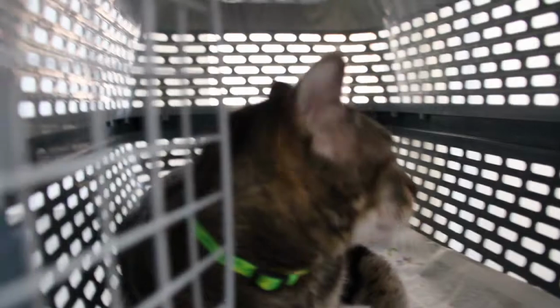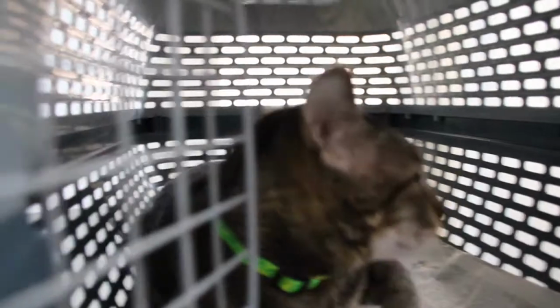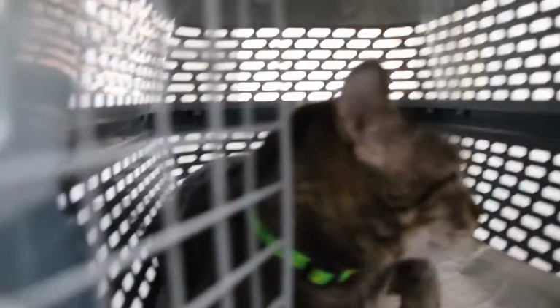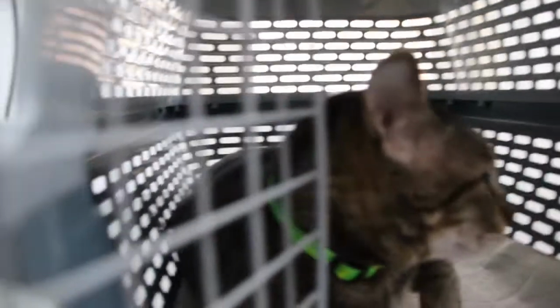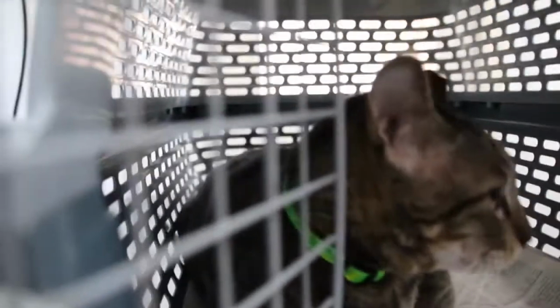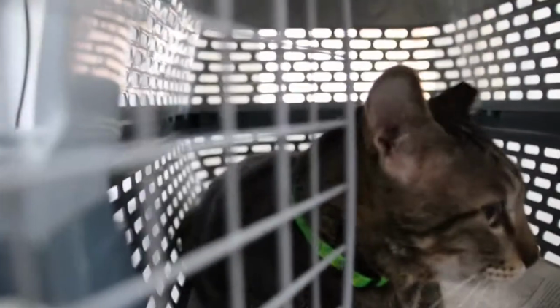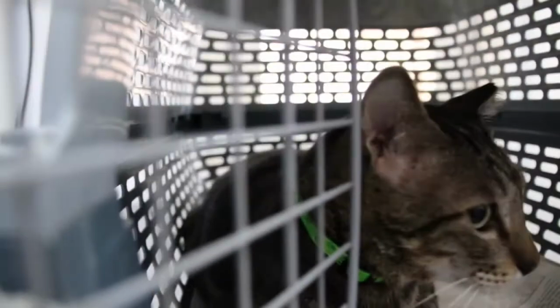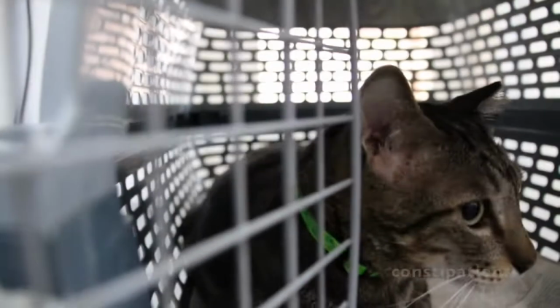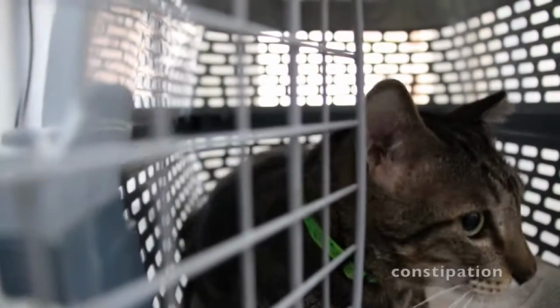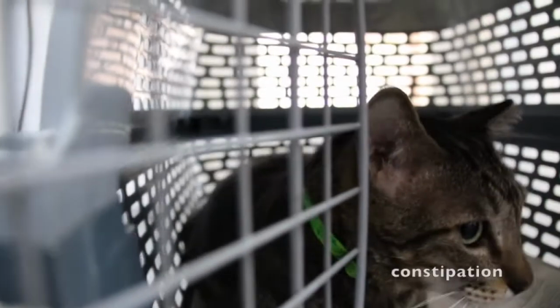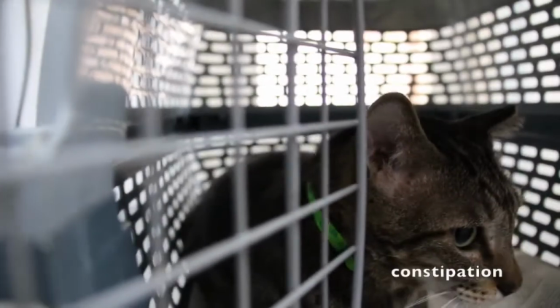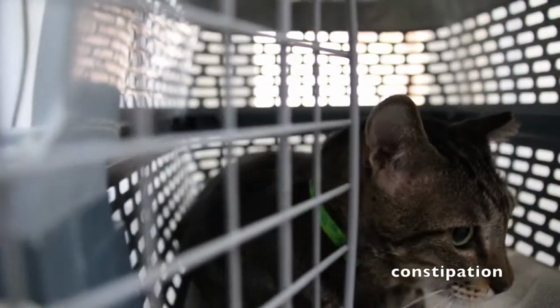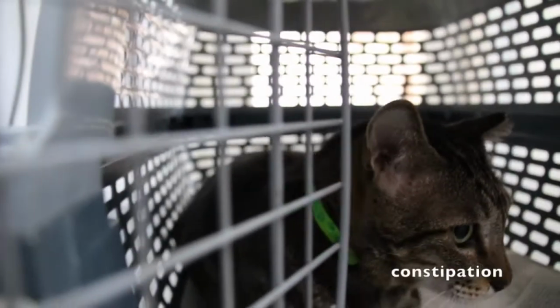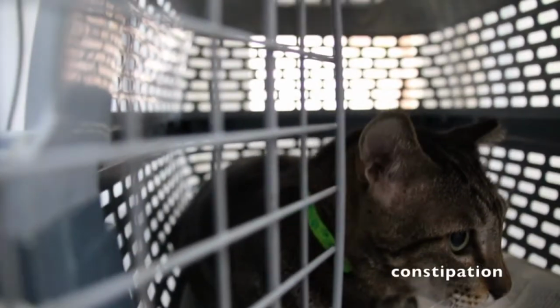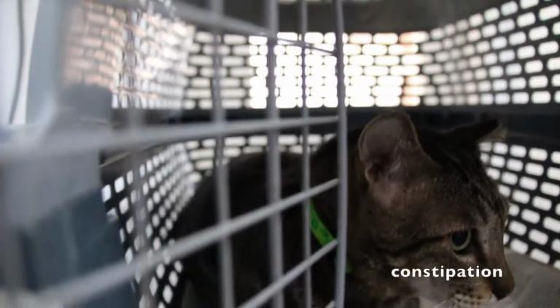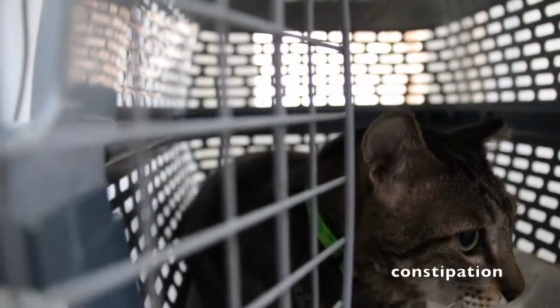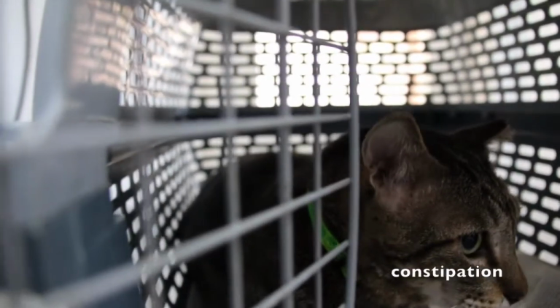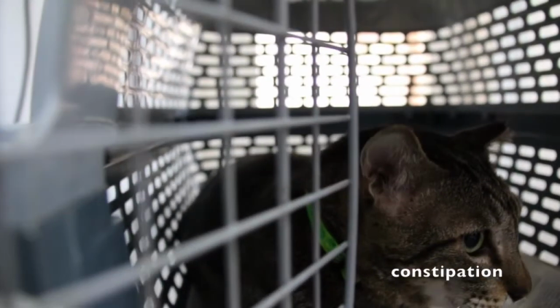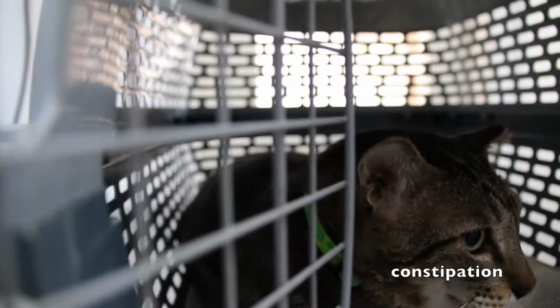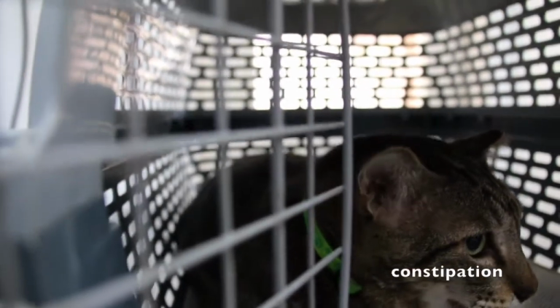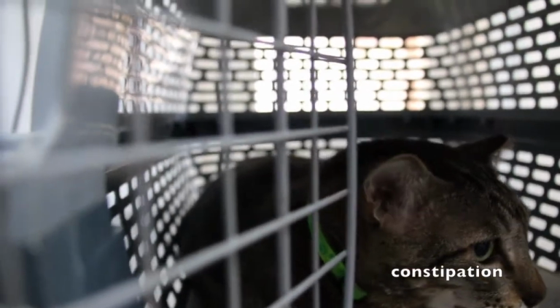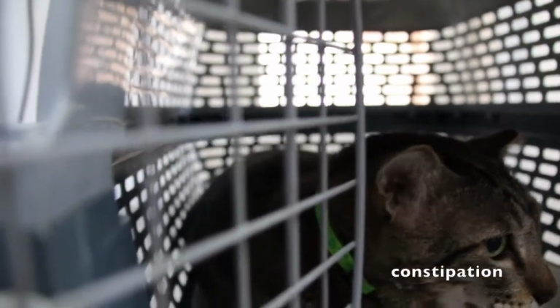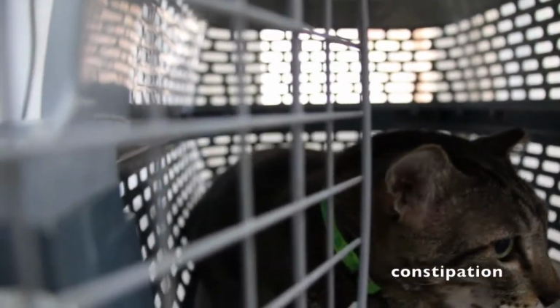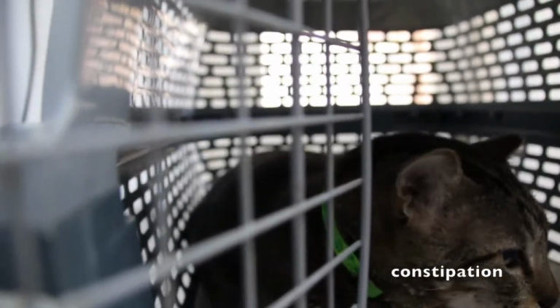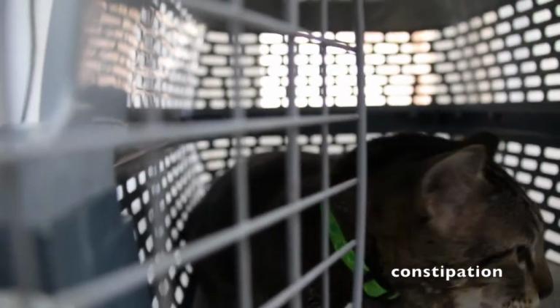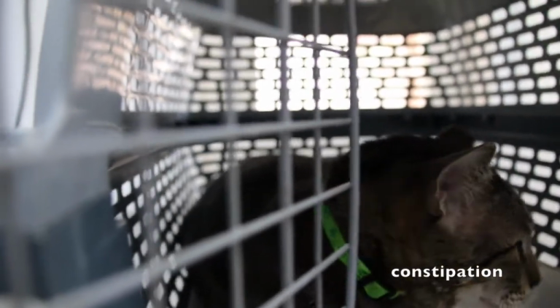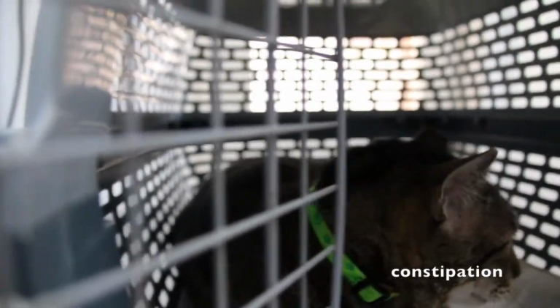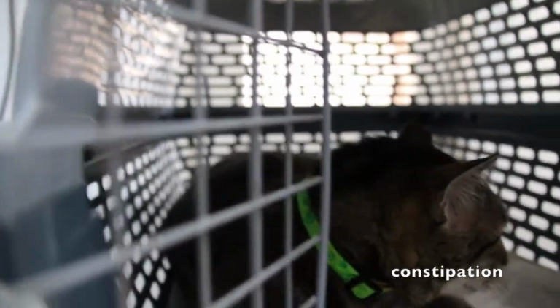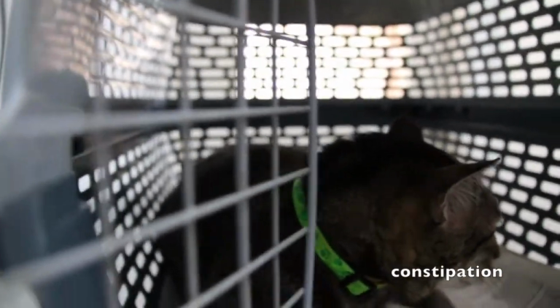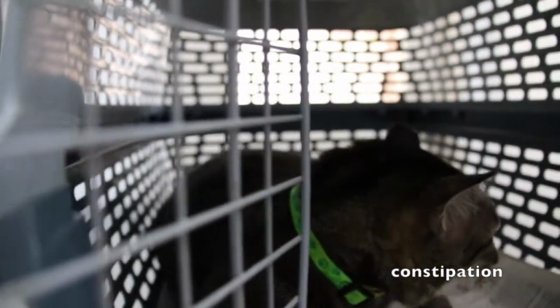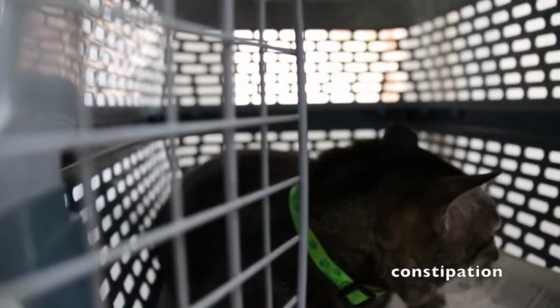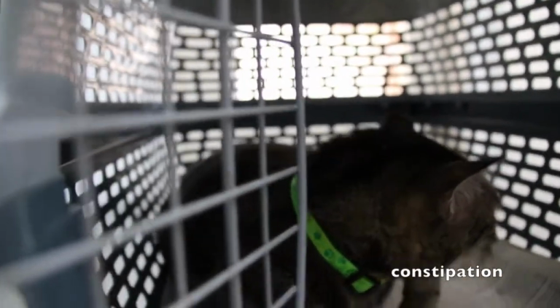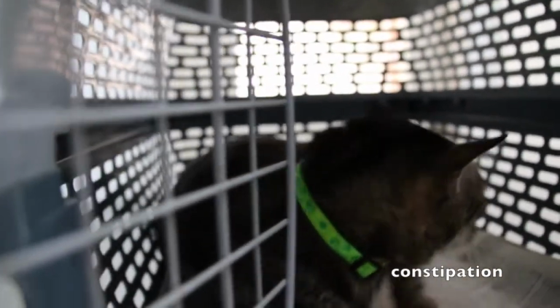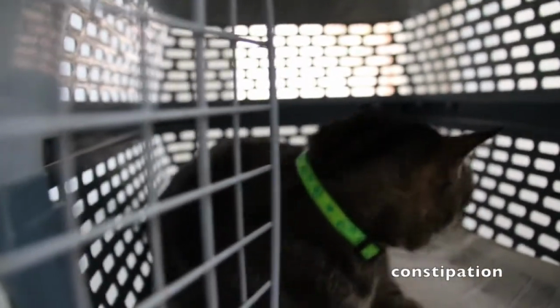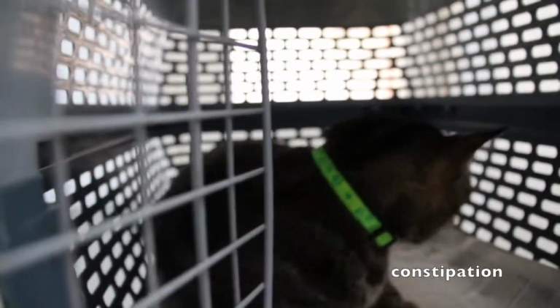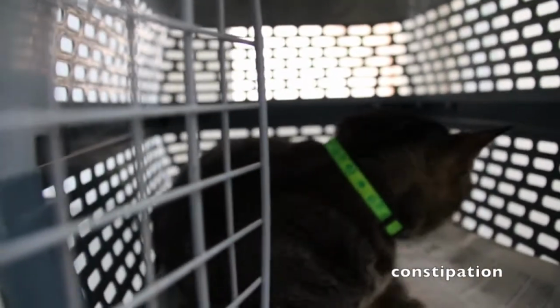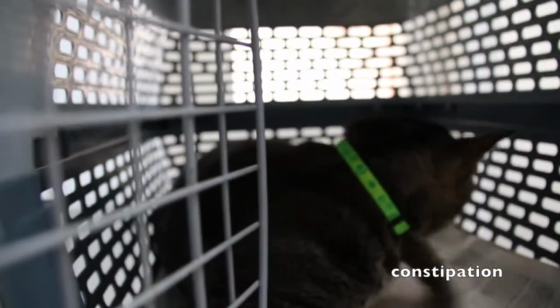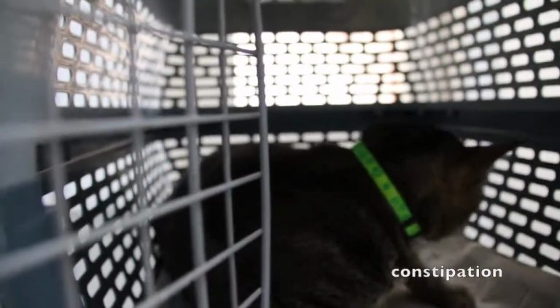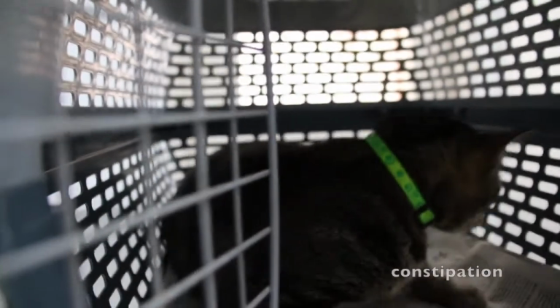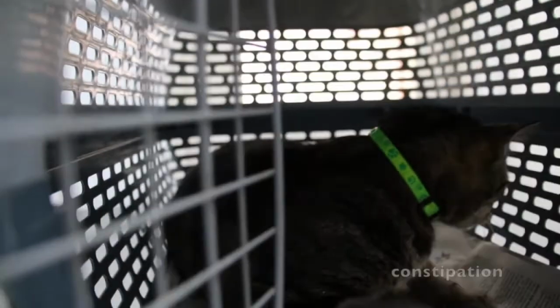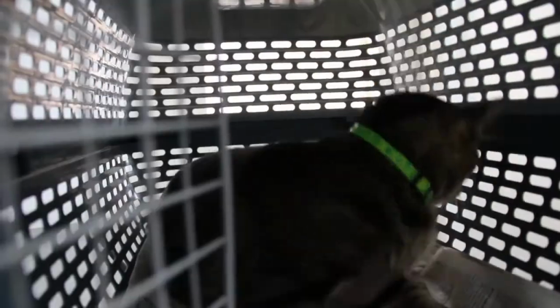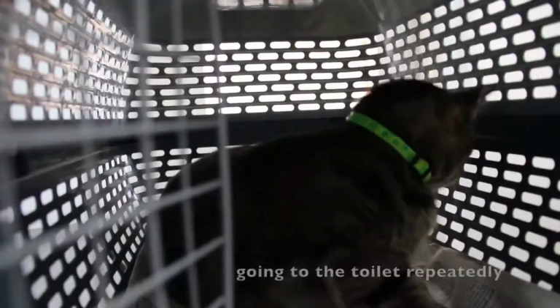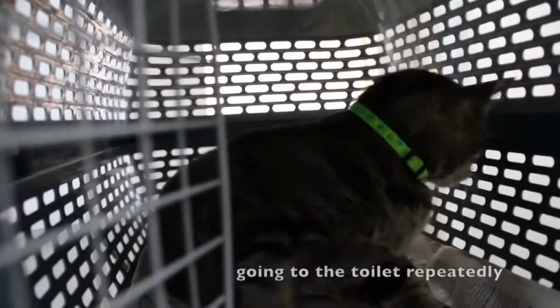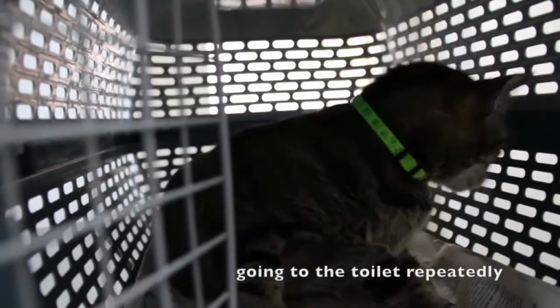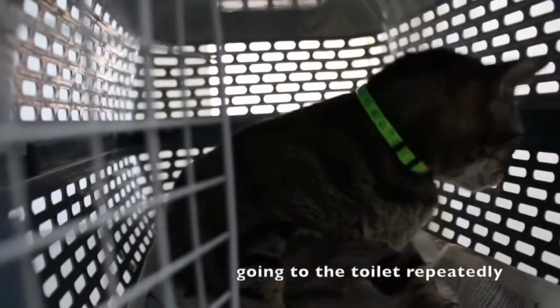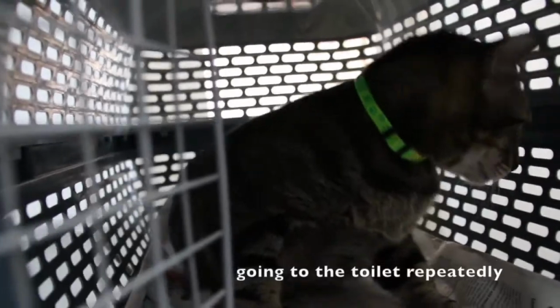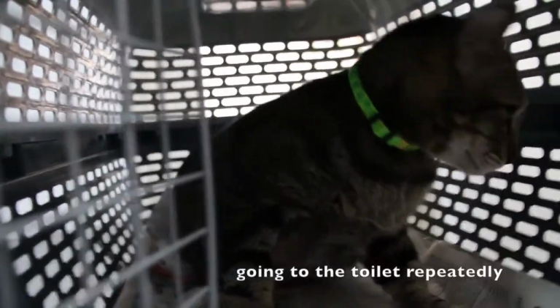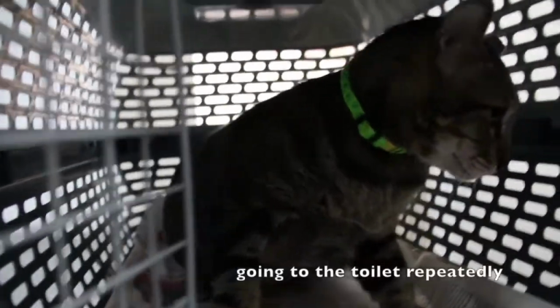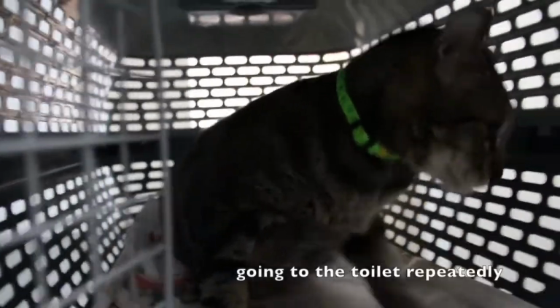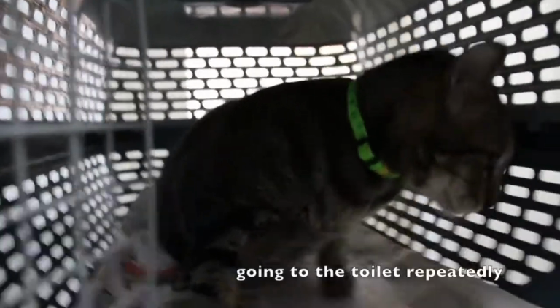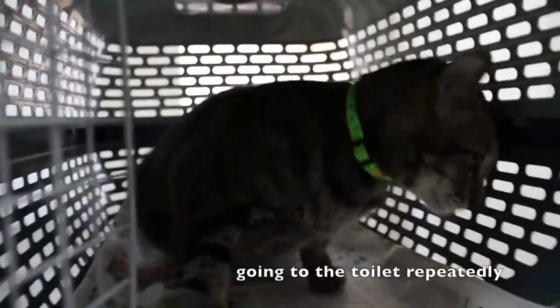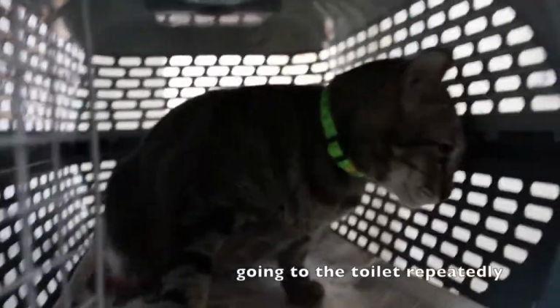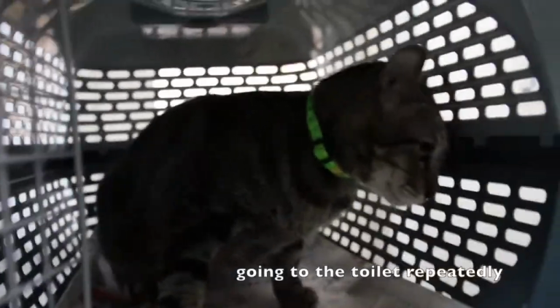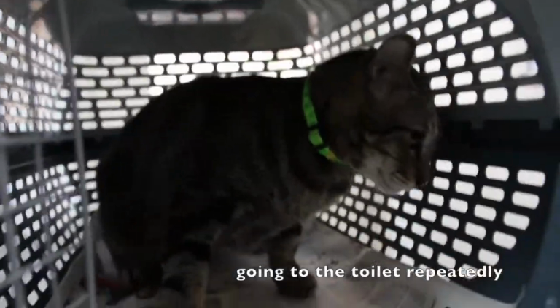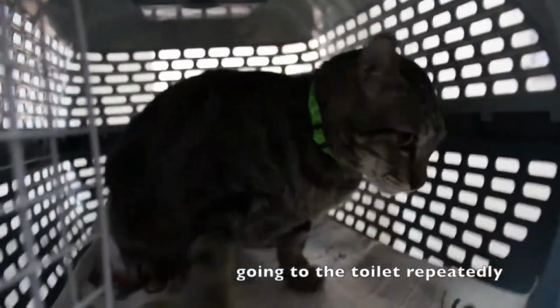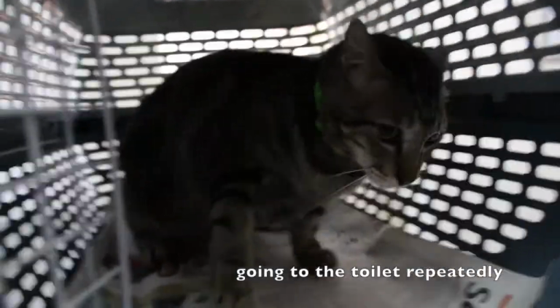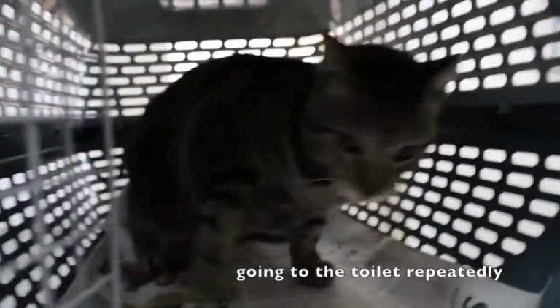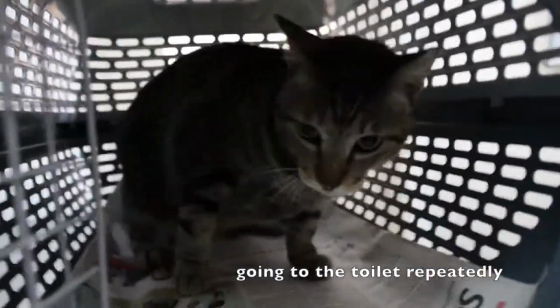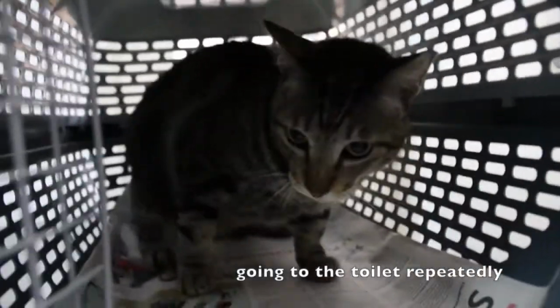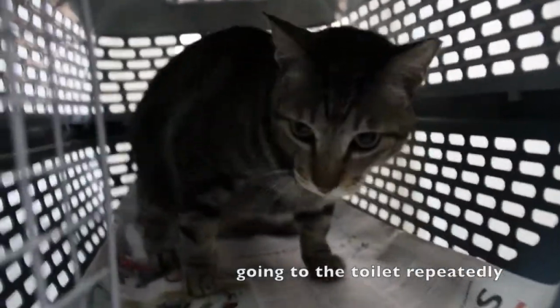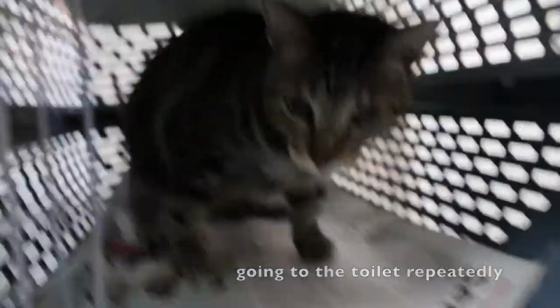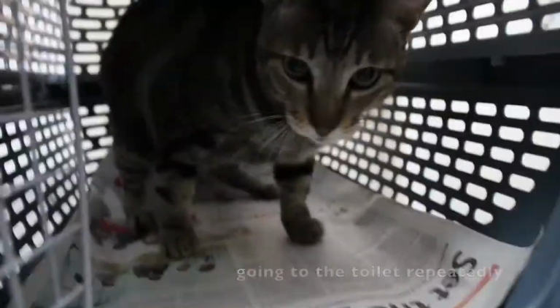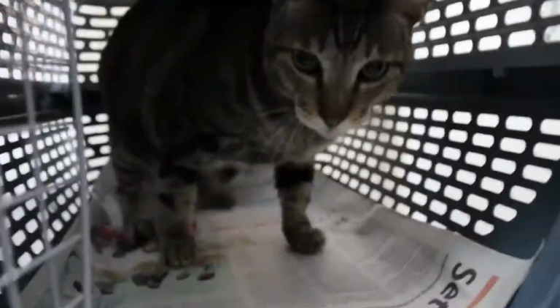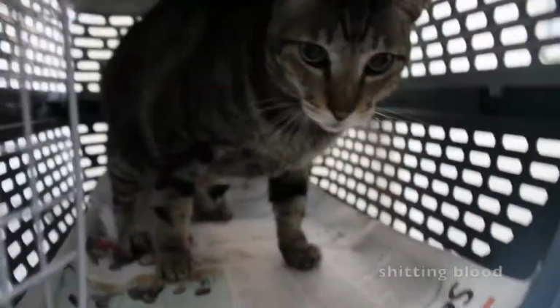So what is the complaint again? Constipation. The cat is going to the toilet, in and out, in and out.